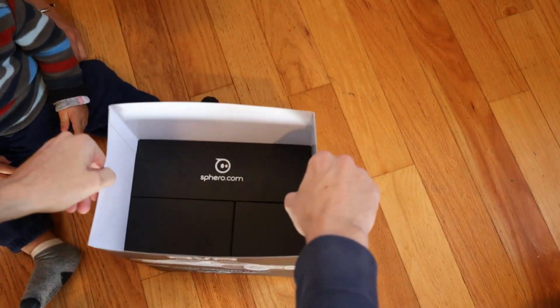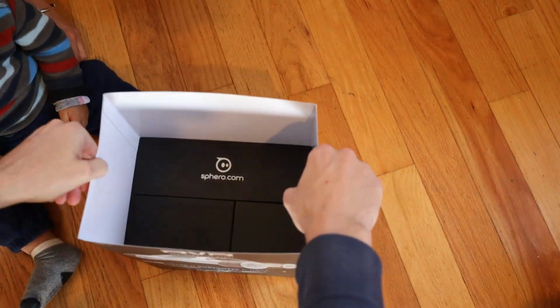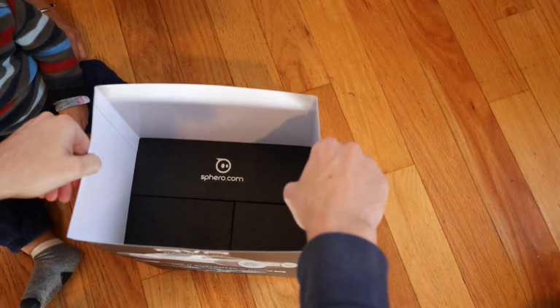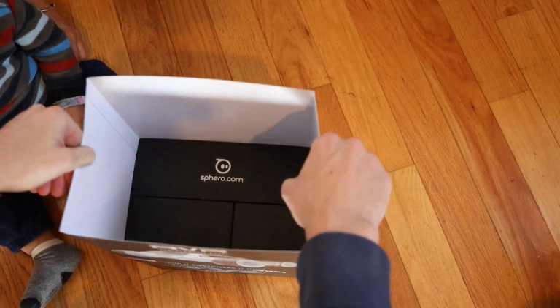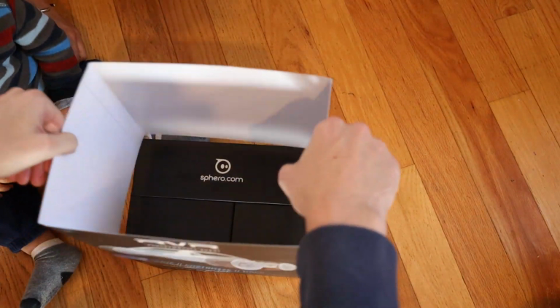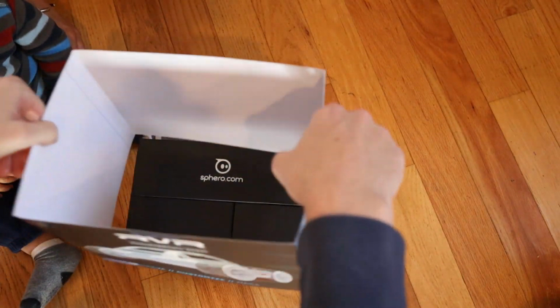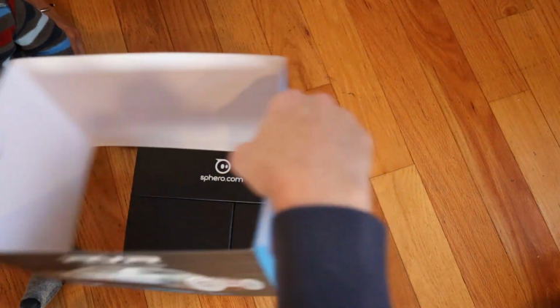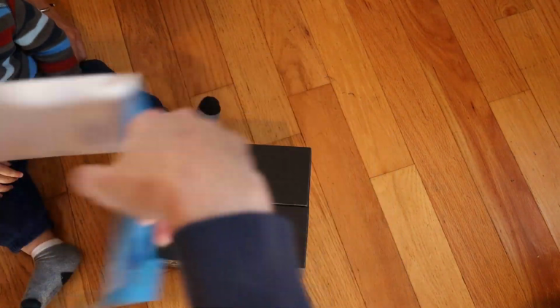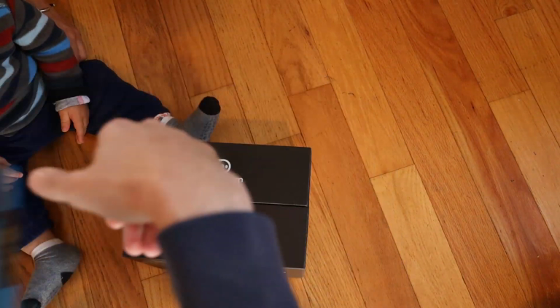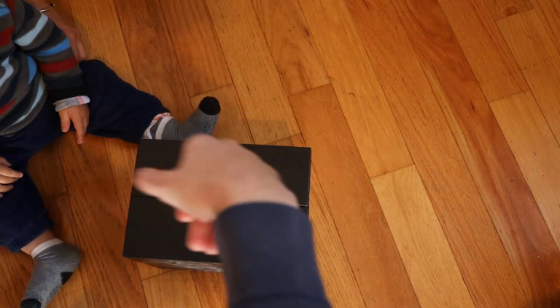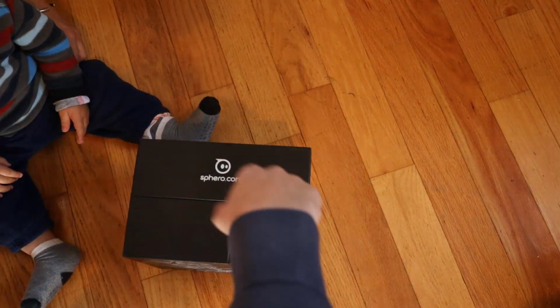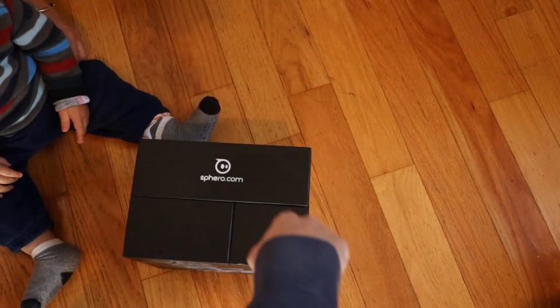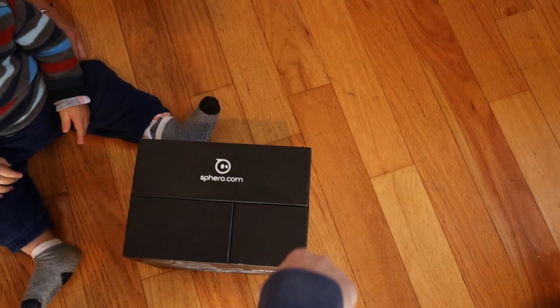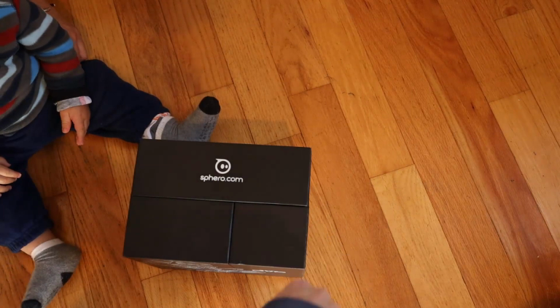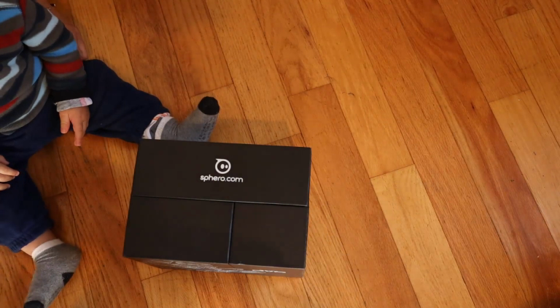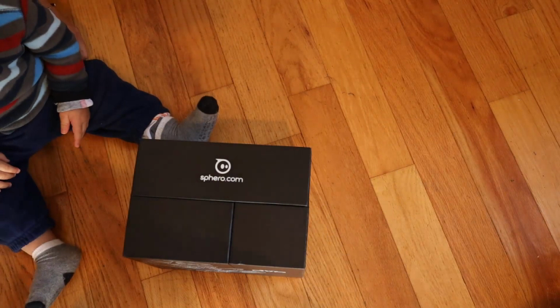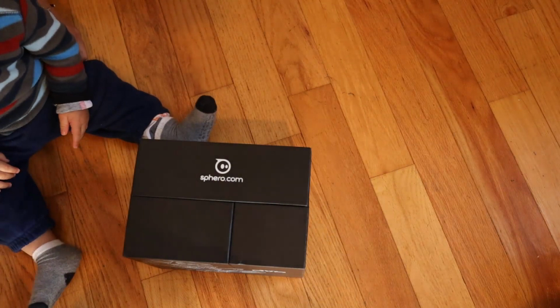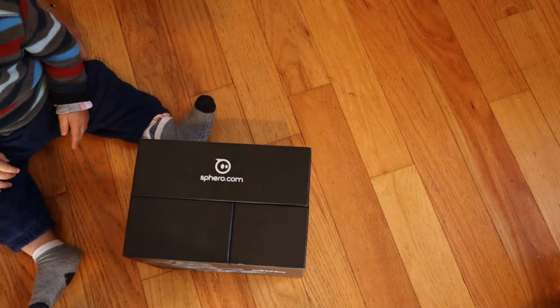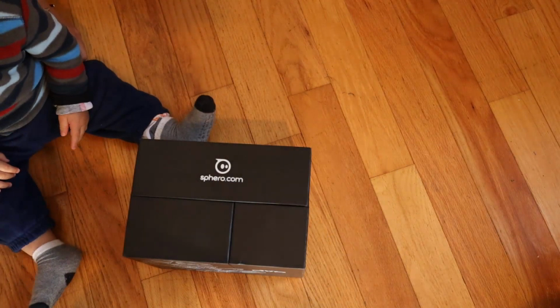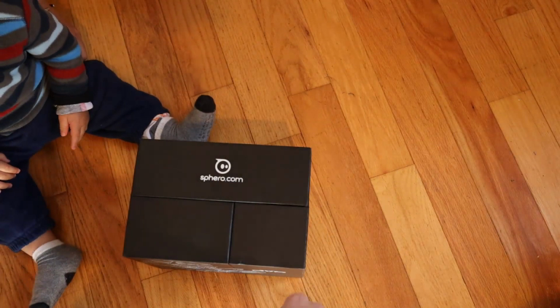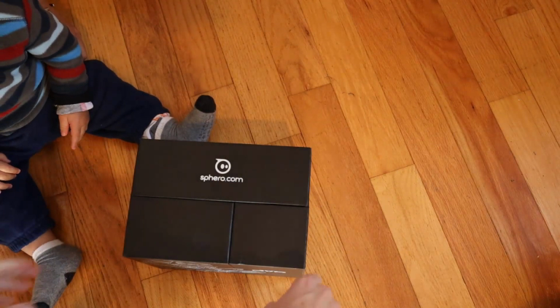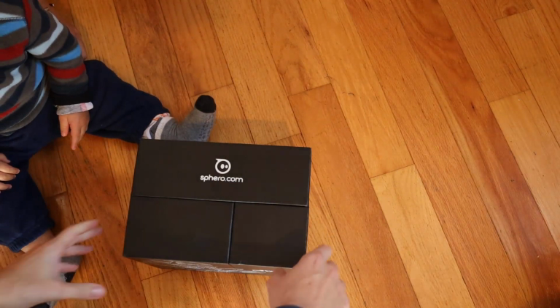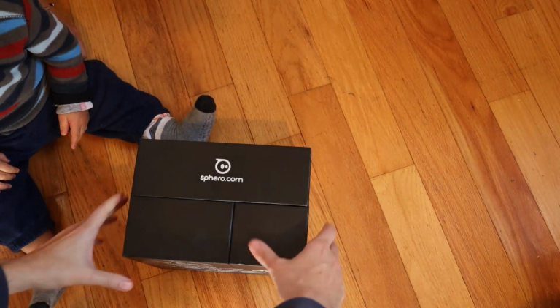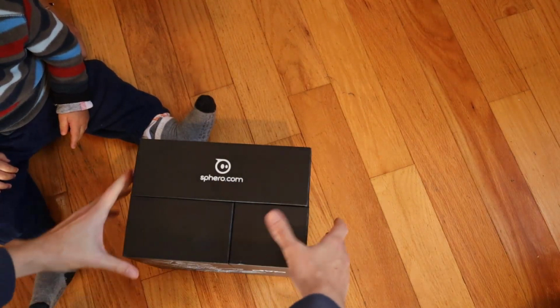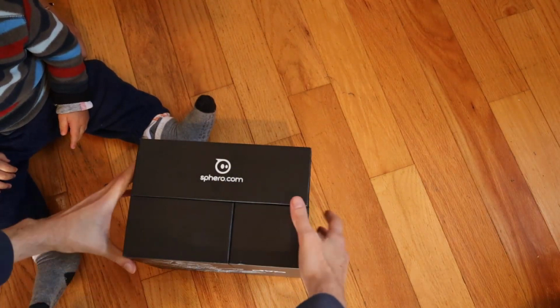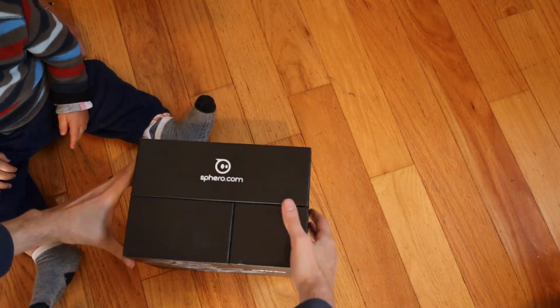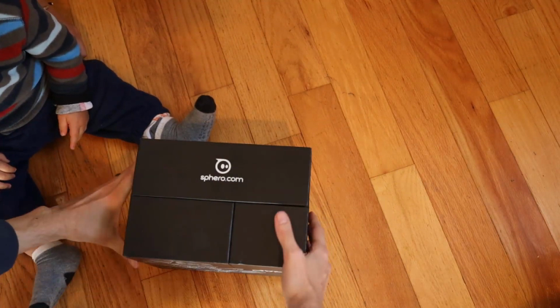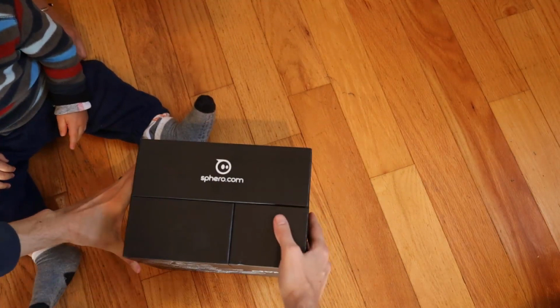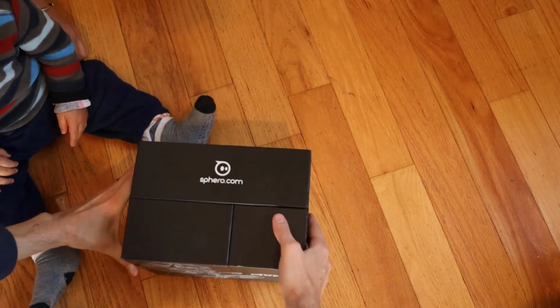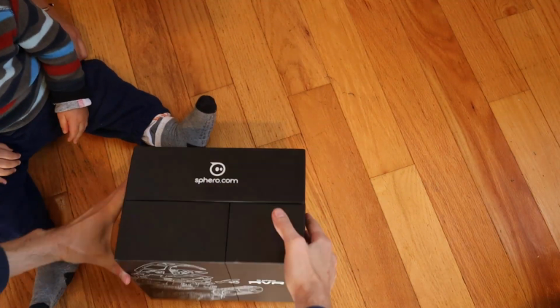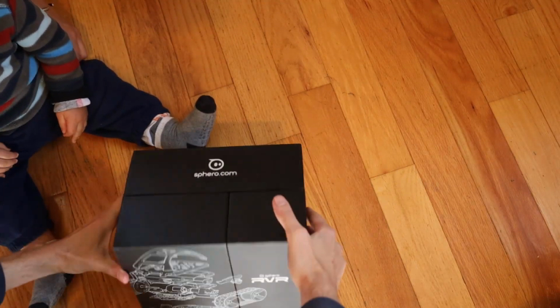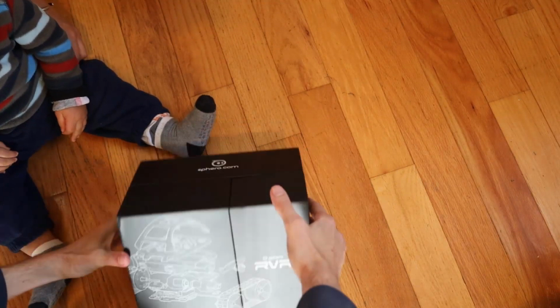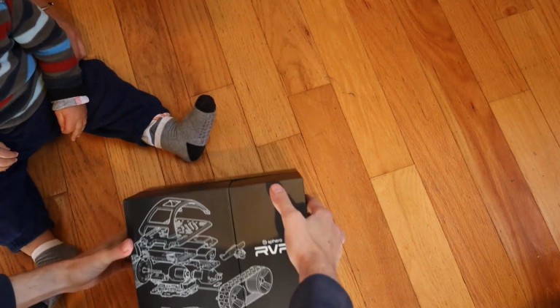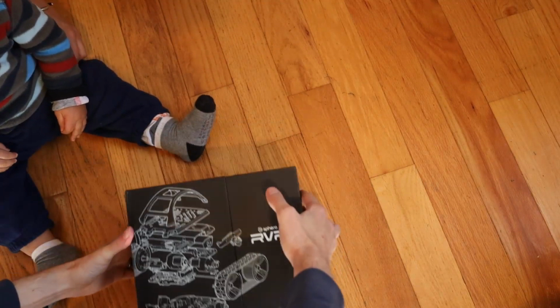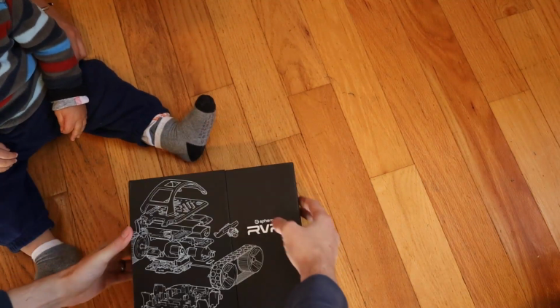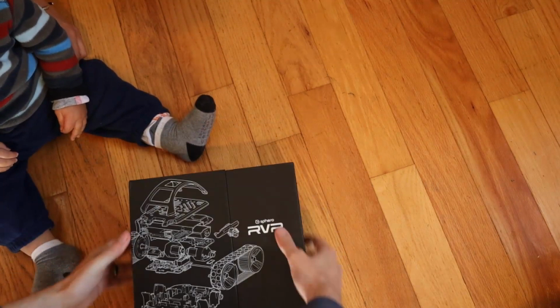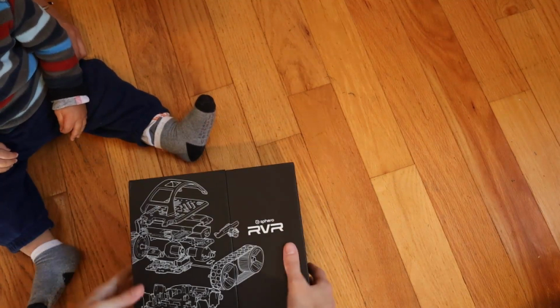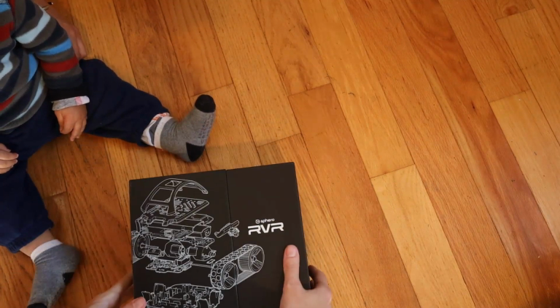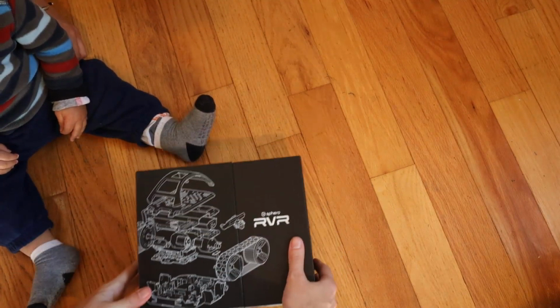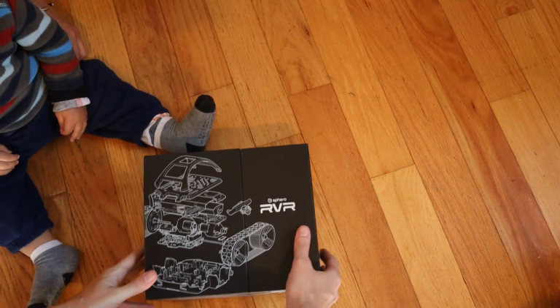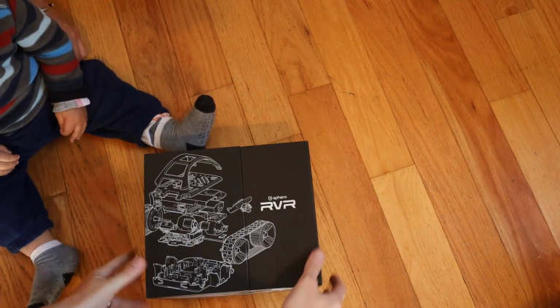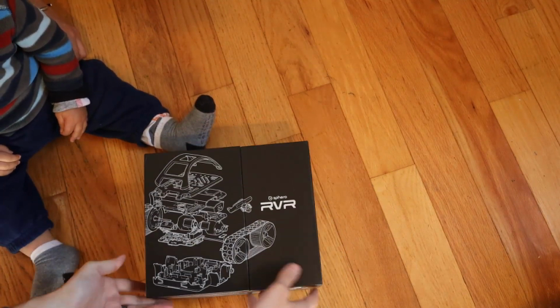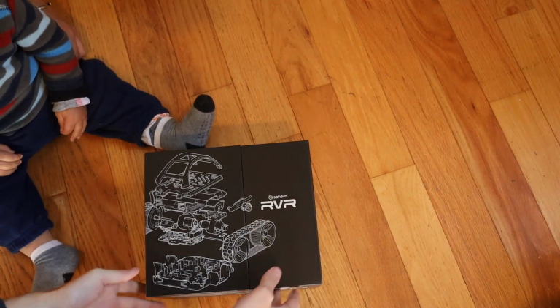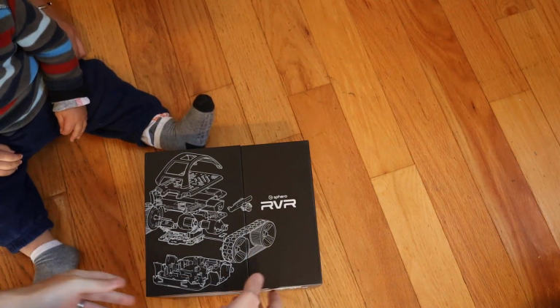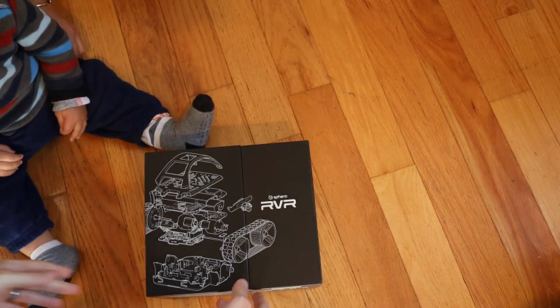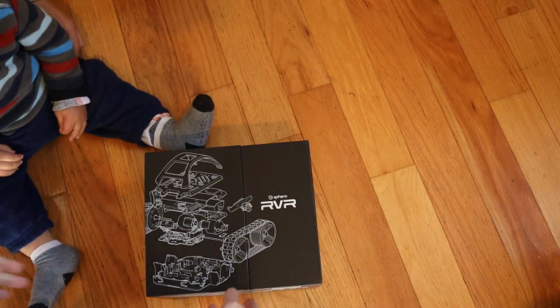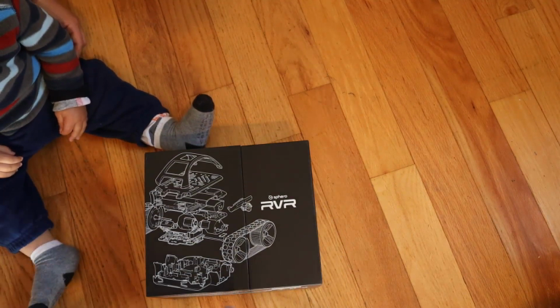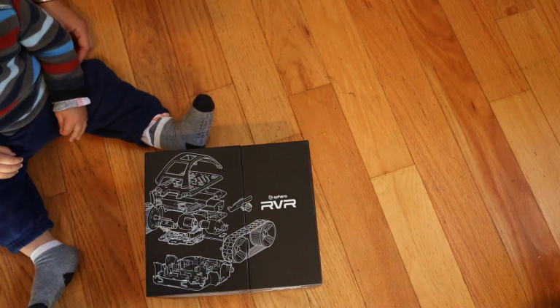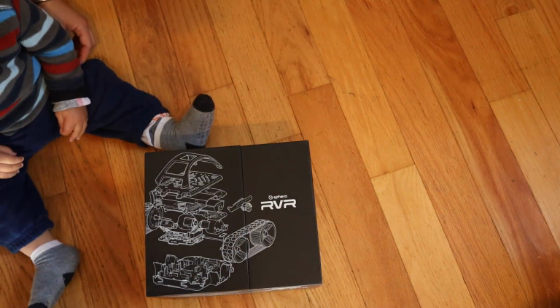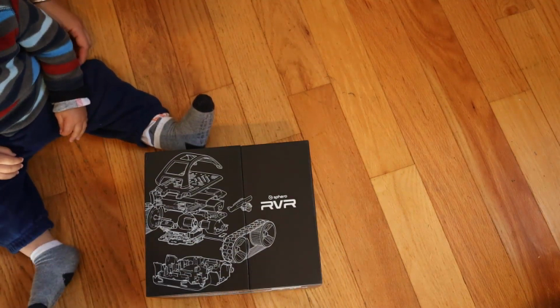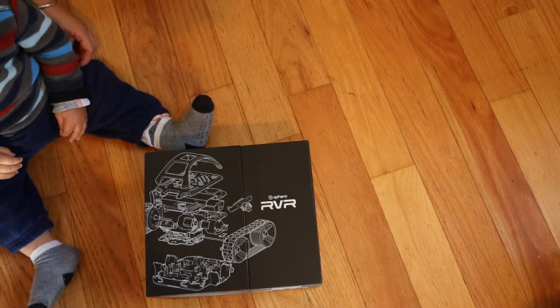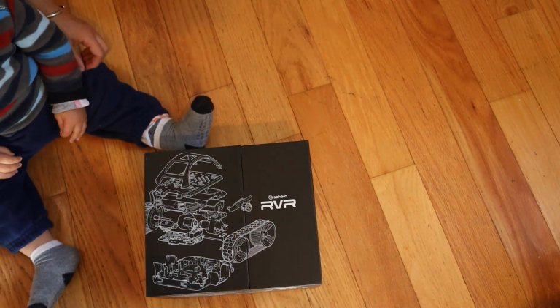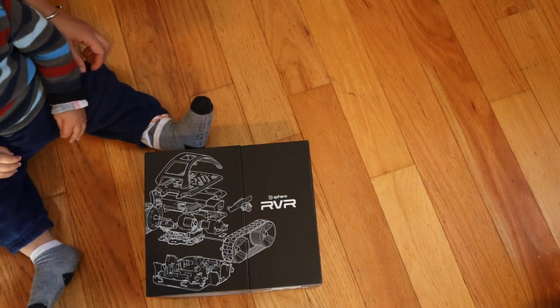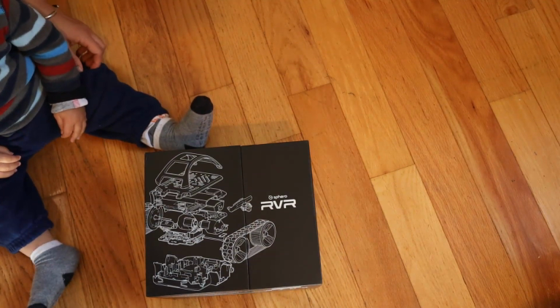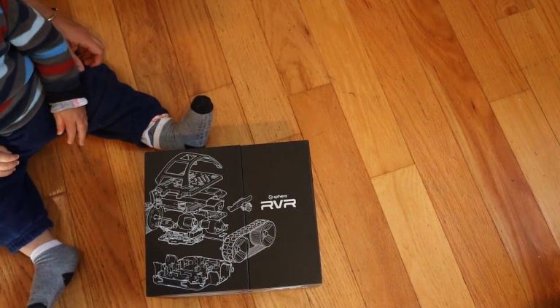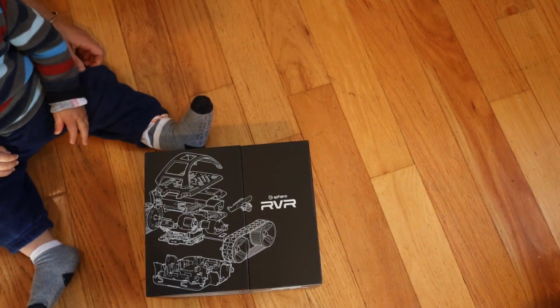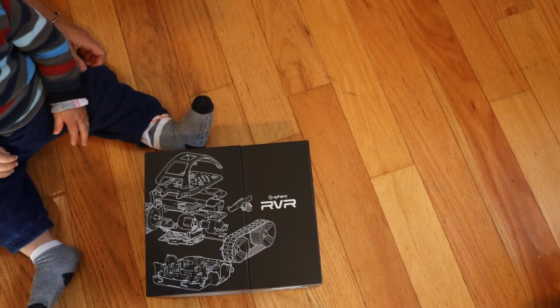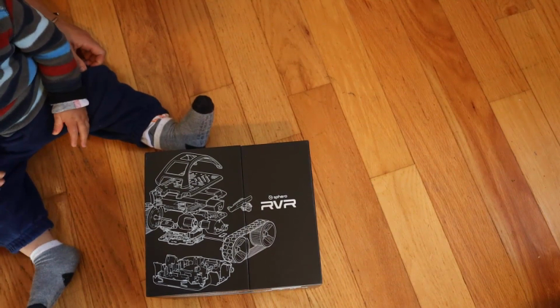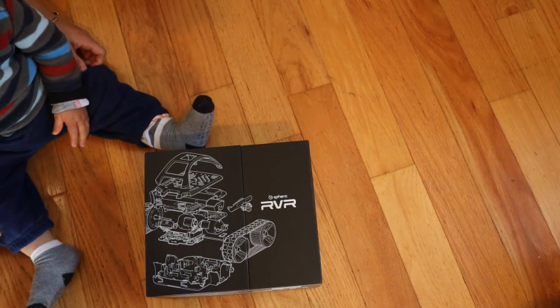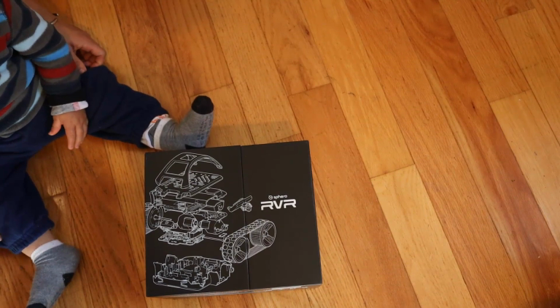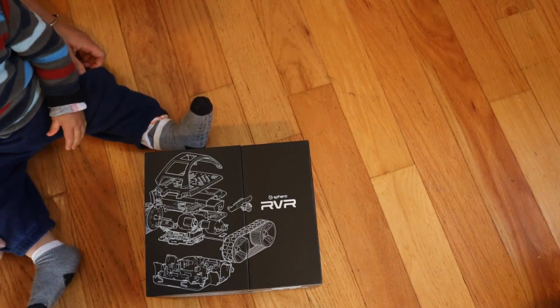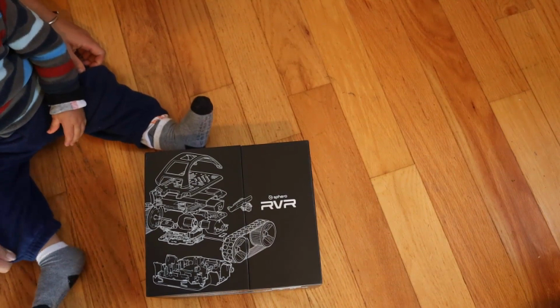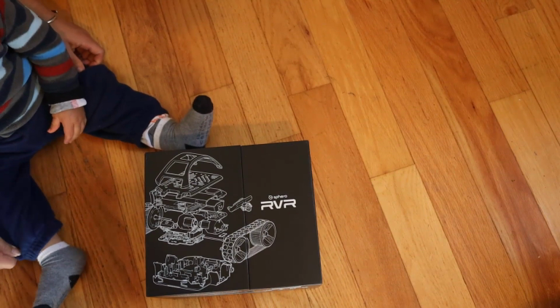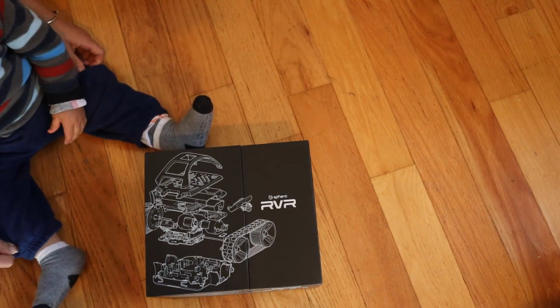I'm really excited about this — this thing is programmable in Python. Oh check that out, that's pretty cool. Get it to focus there.